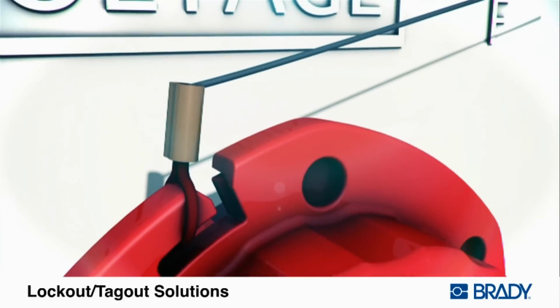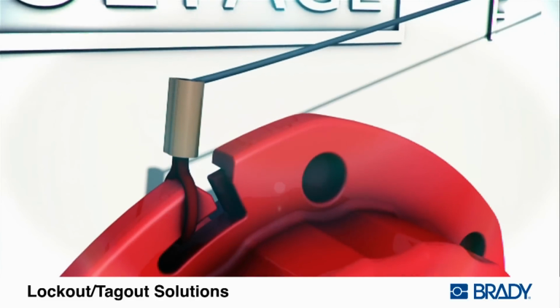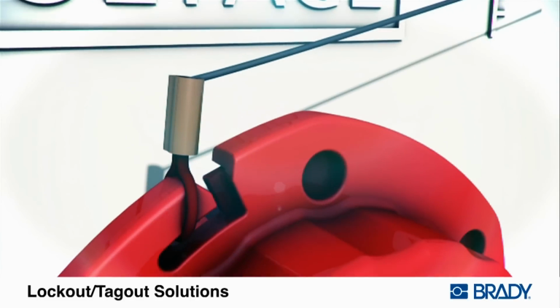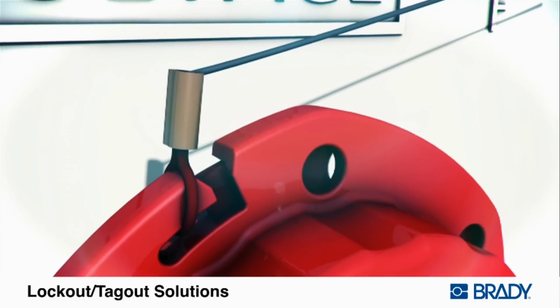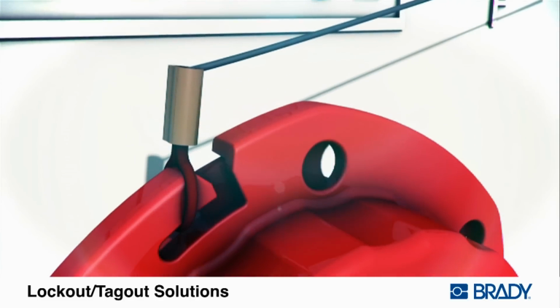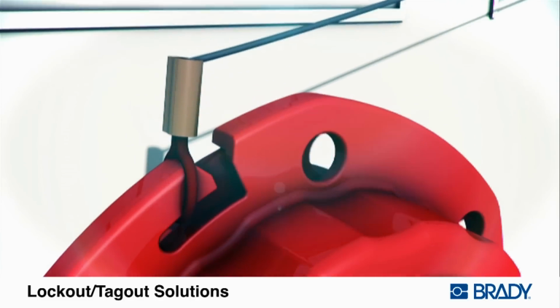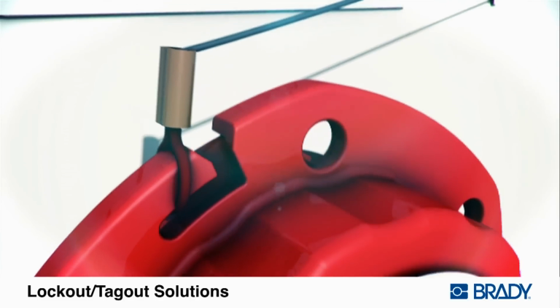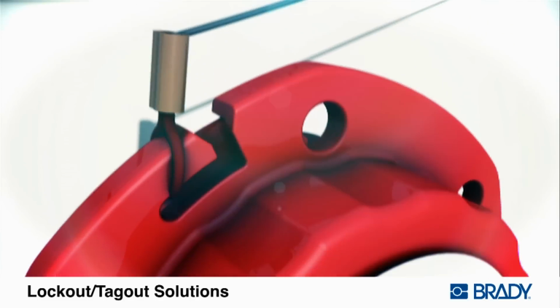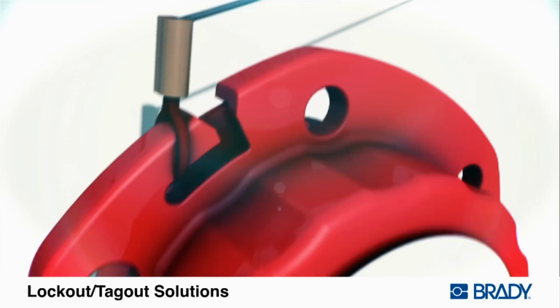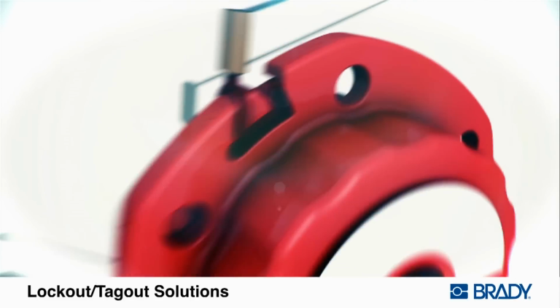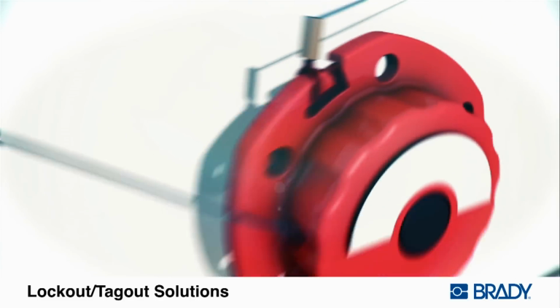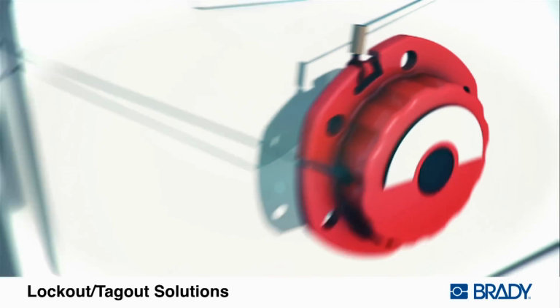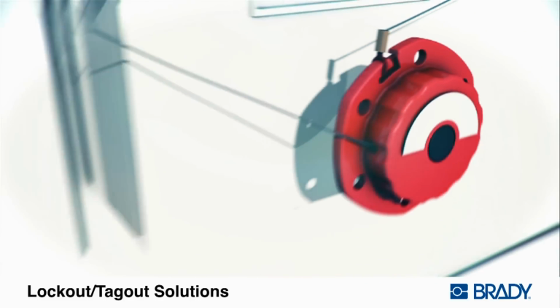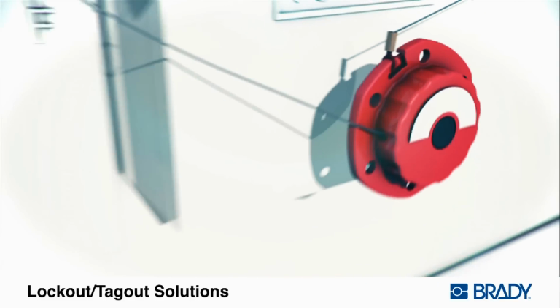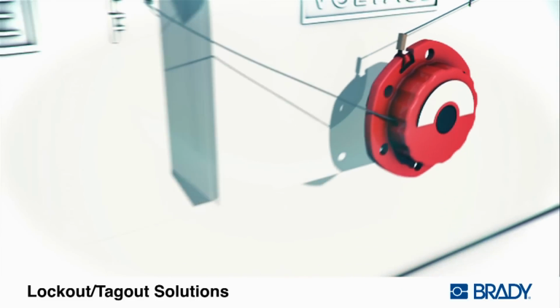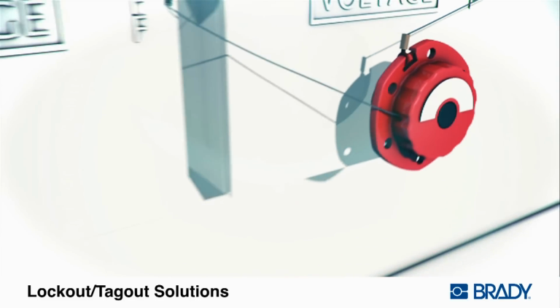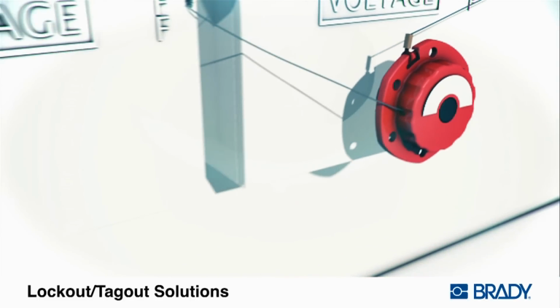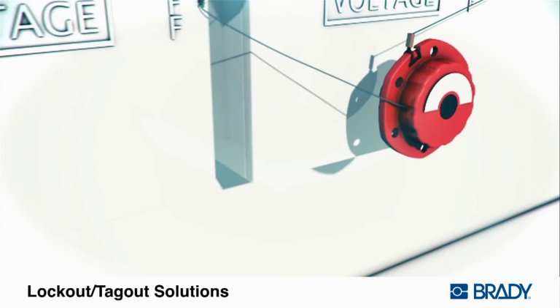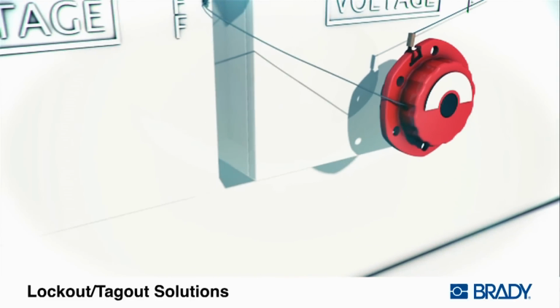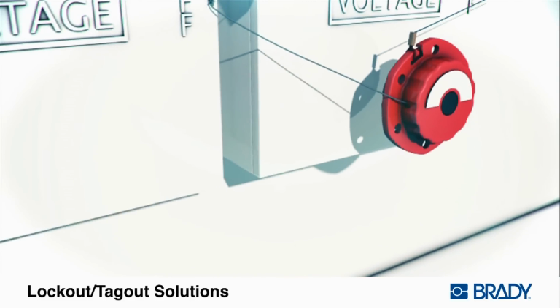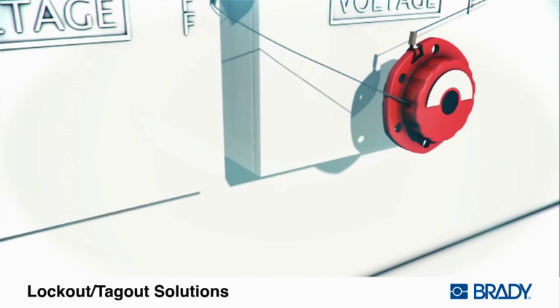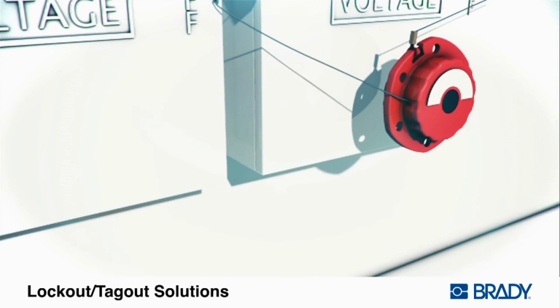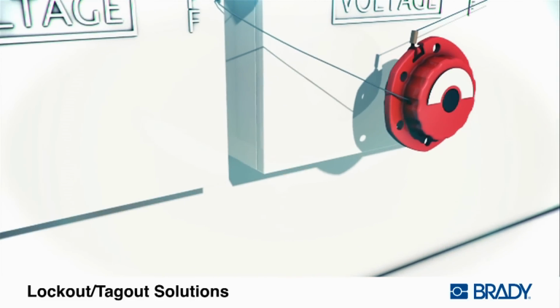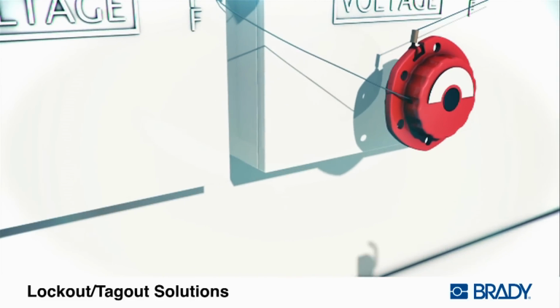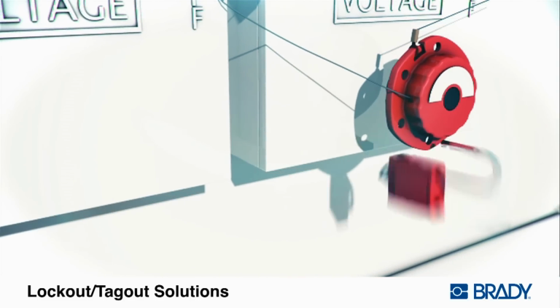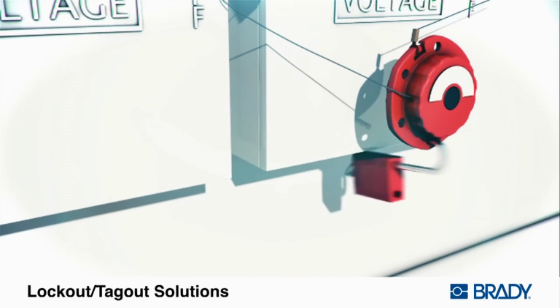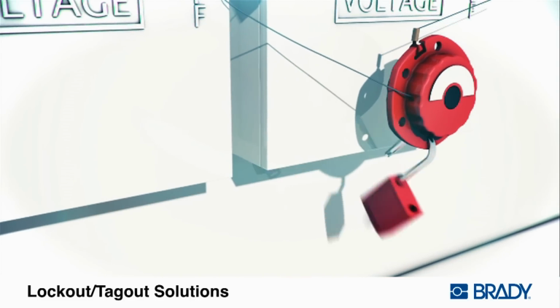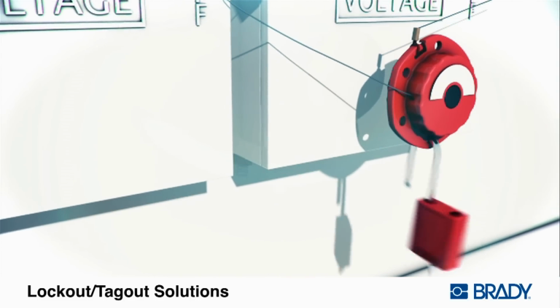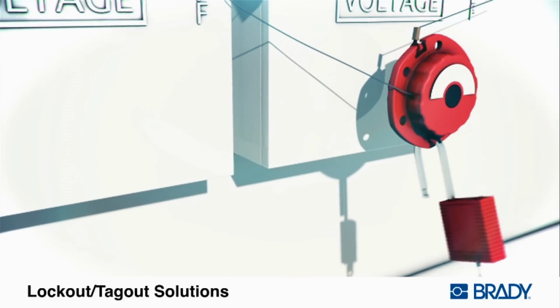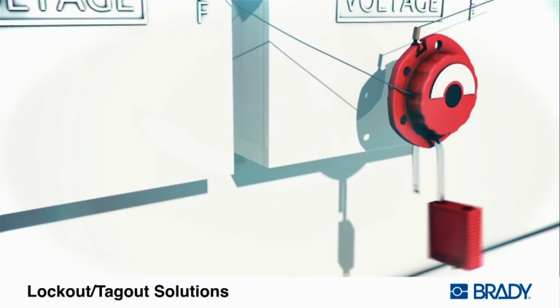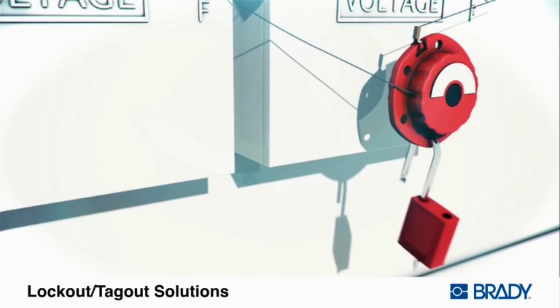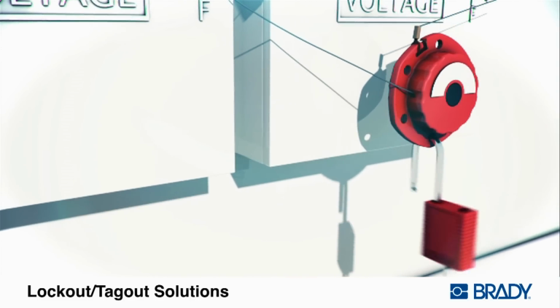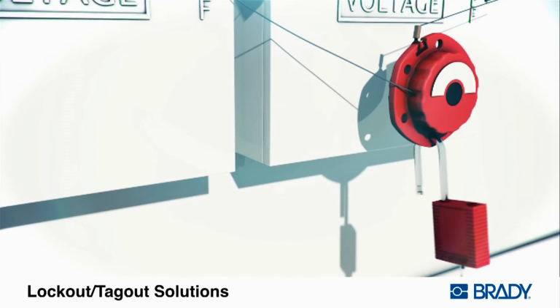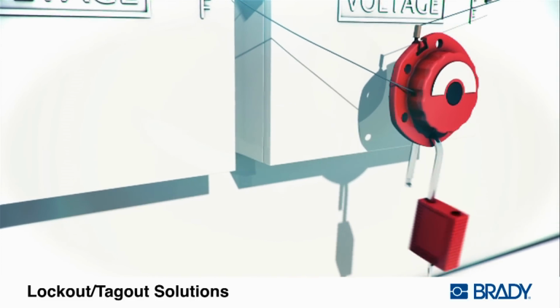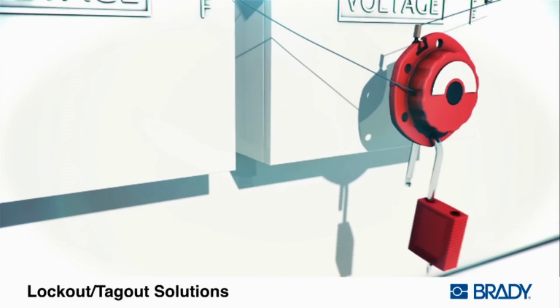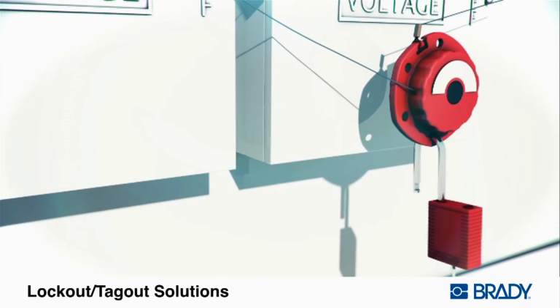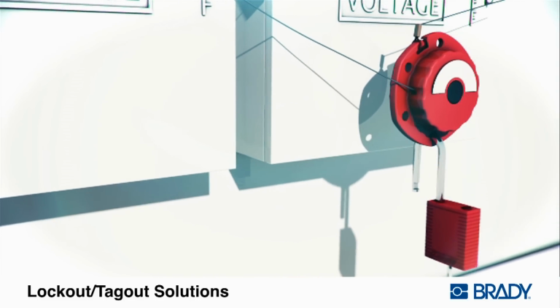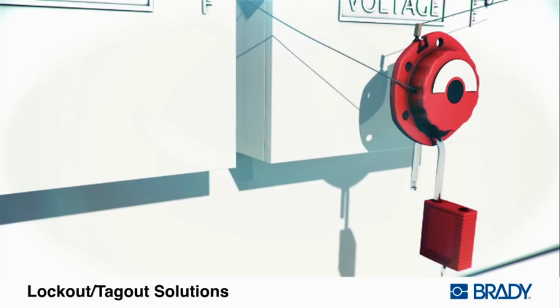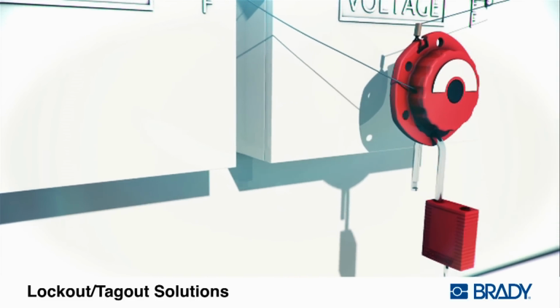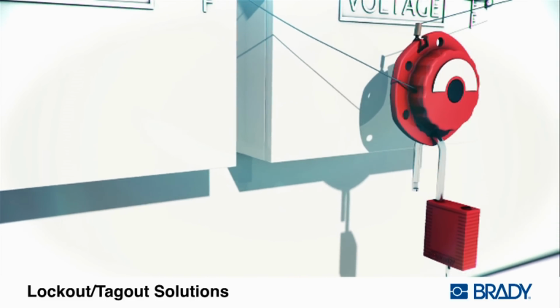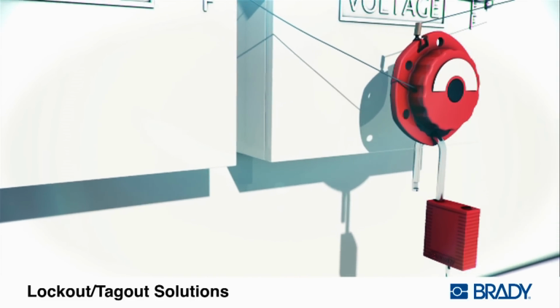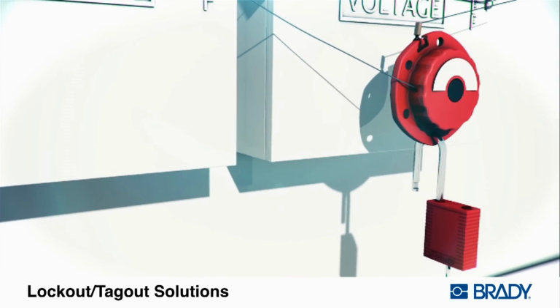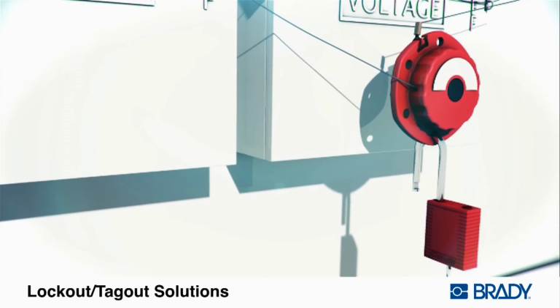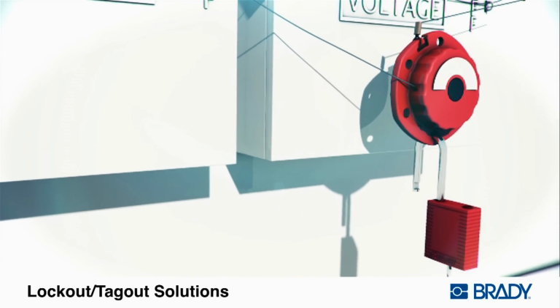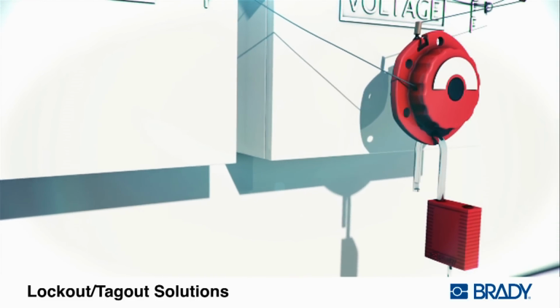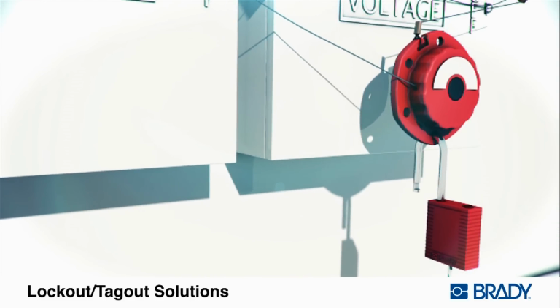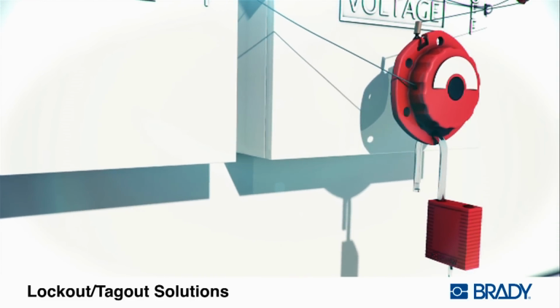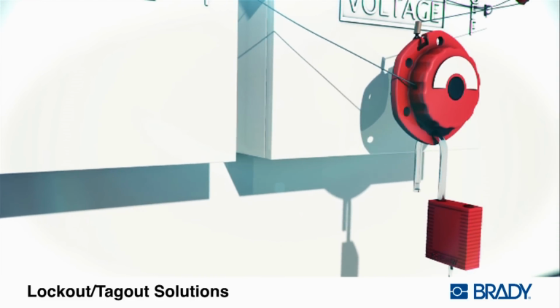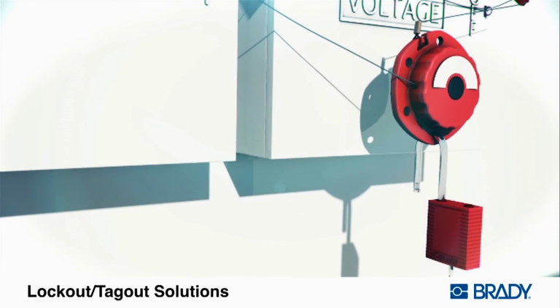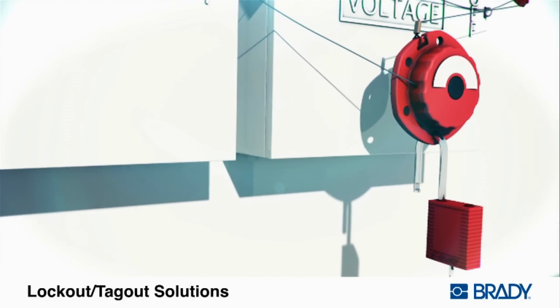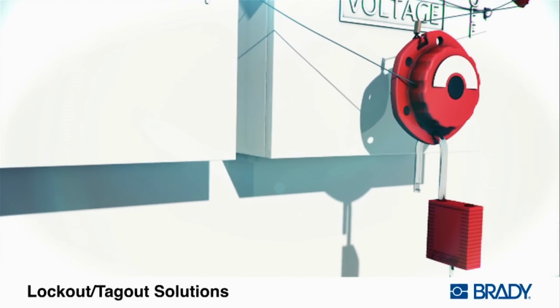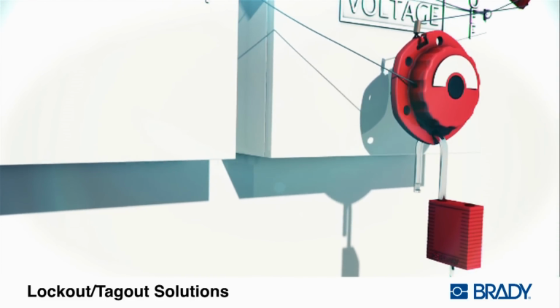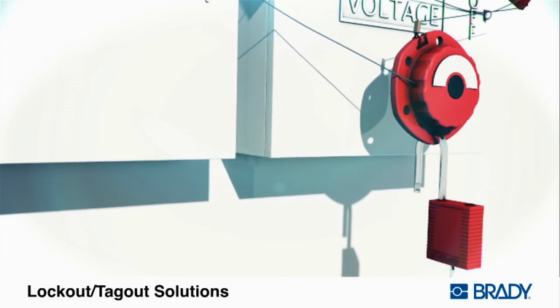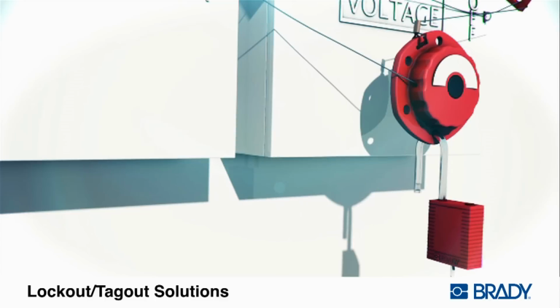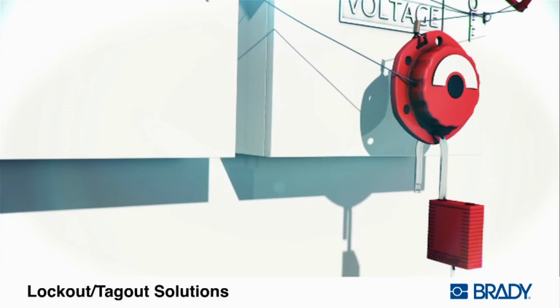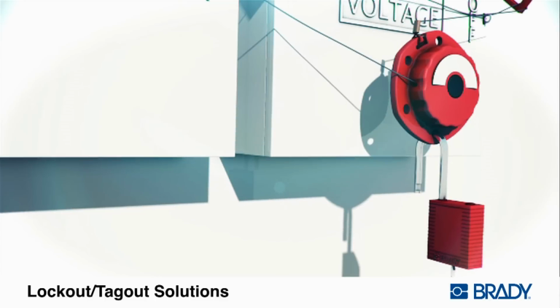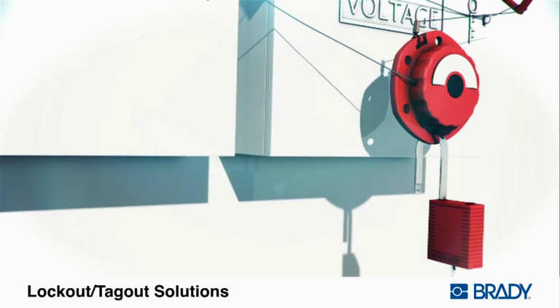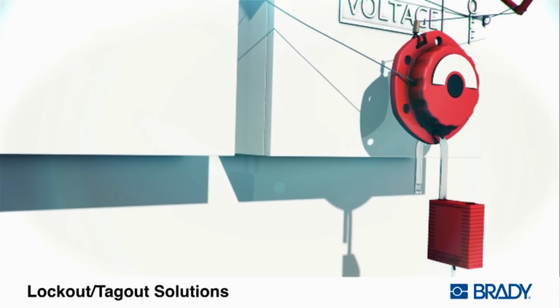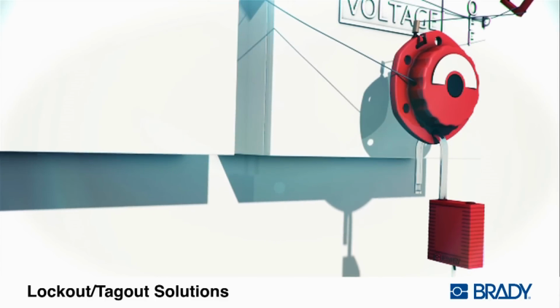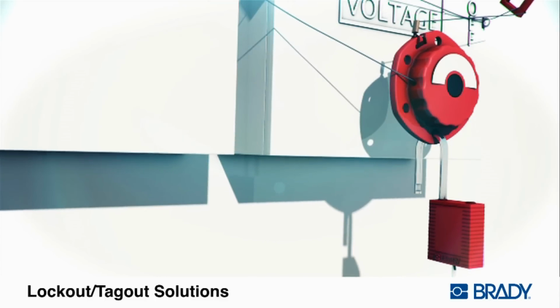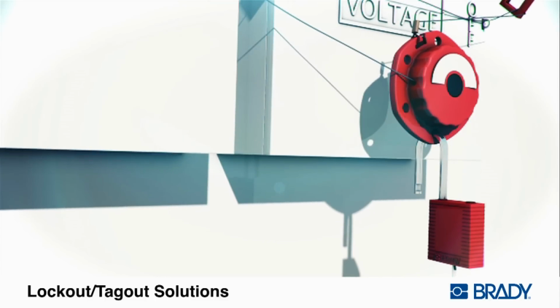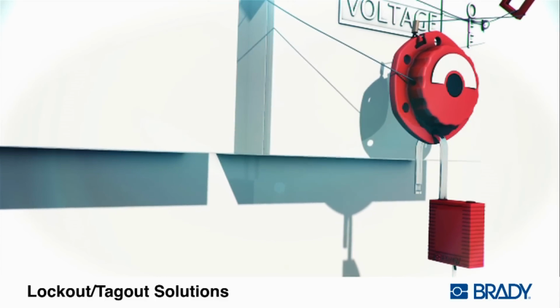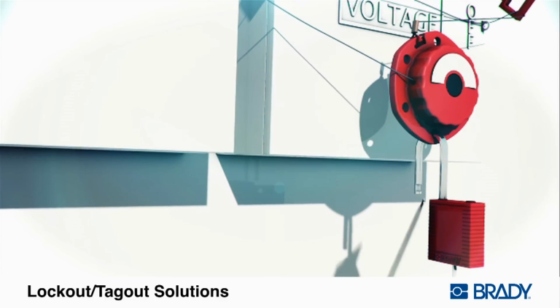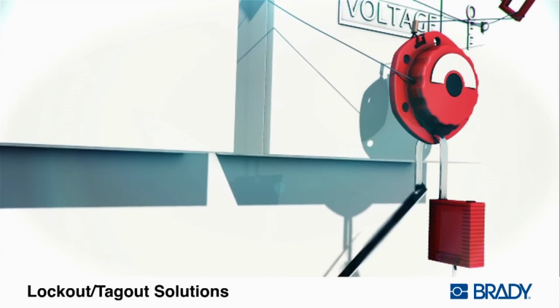Rotate the top of the lockout clockwise to the fully locked position. Insert the padlock in one of the holes to secure the locked position.